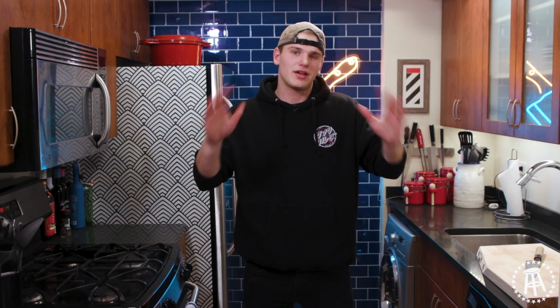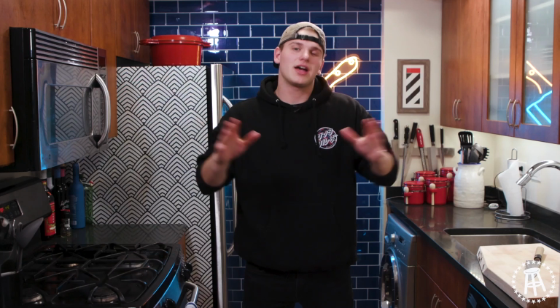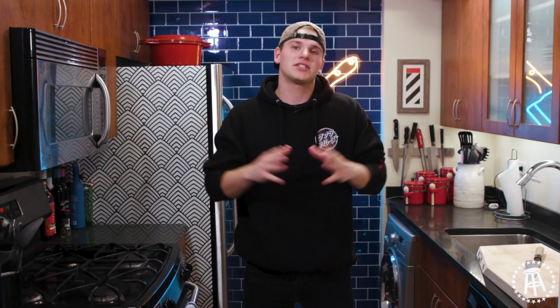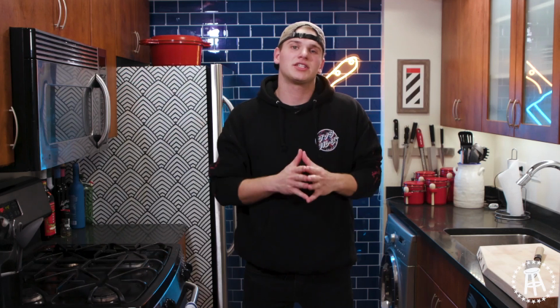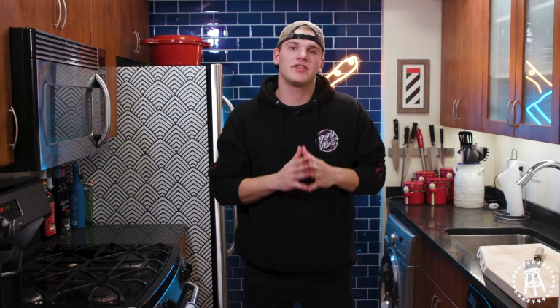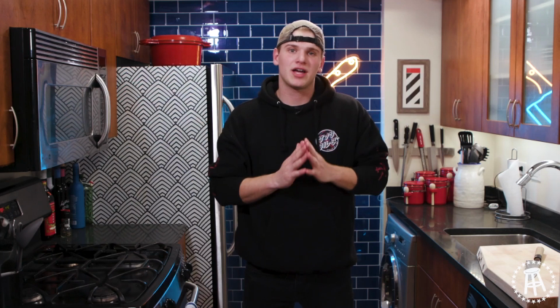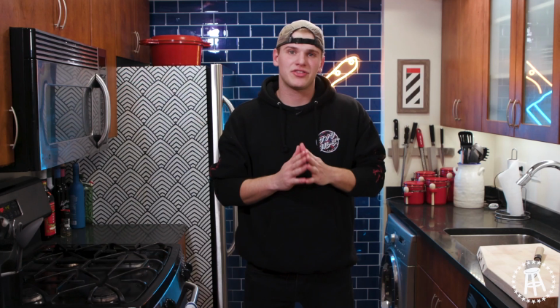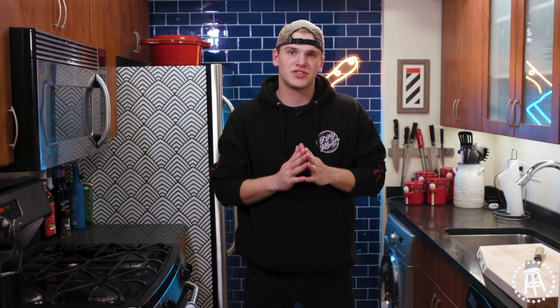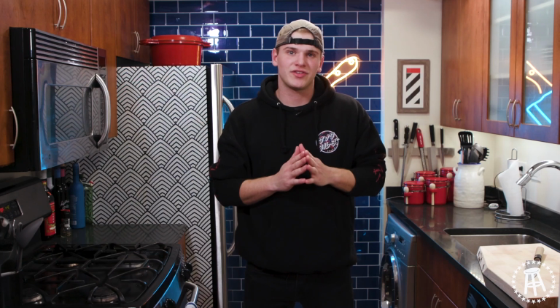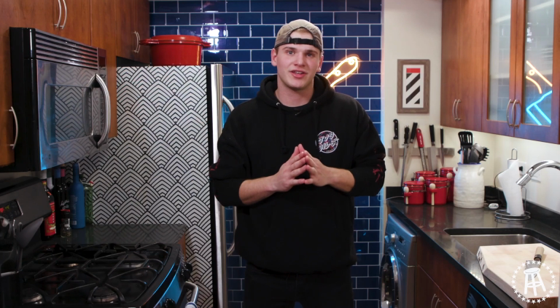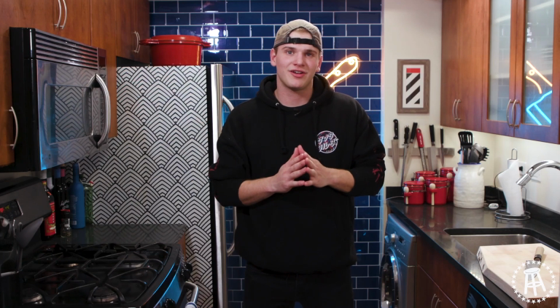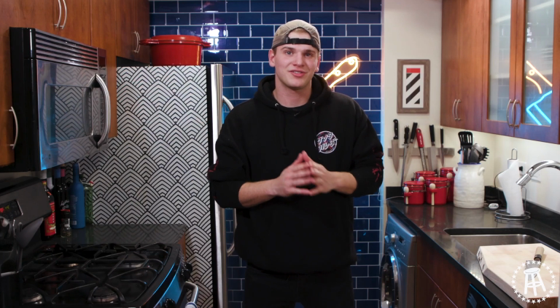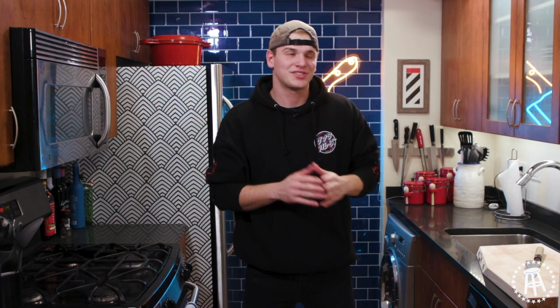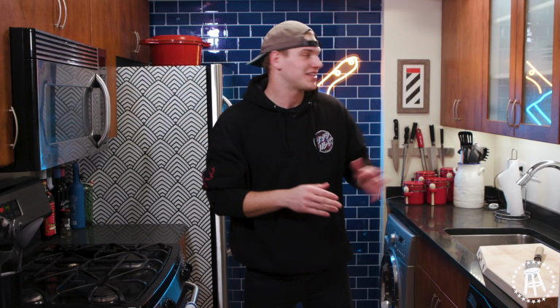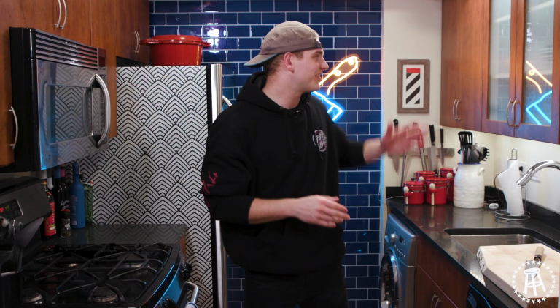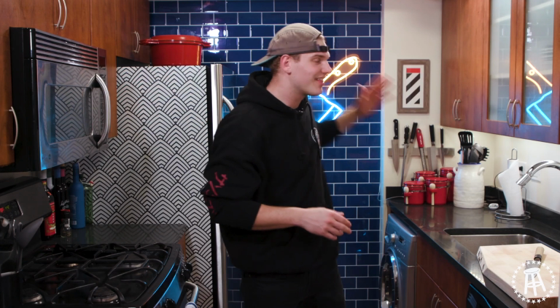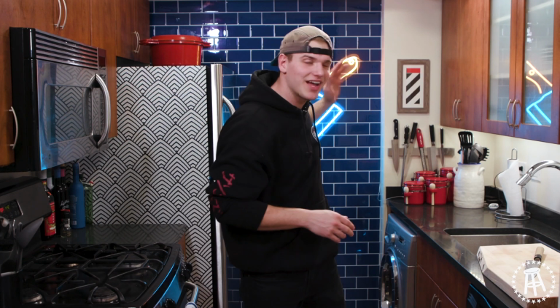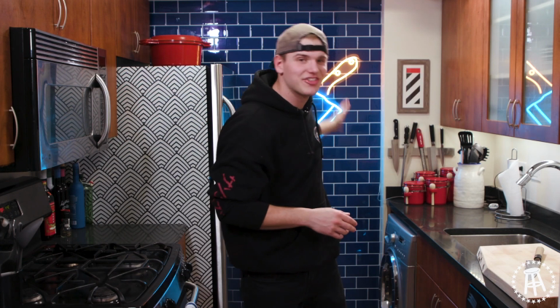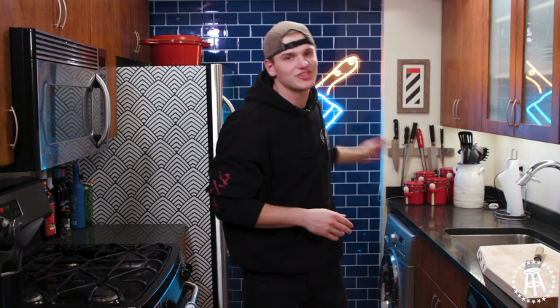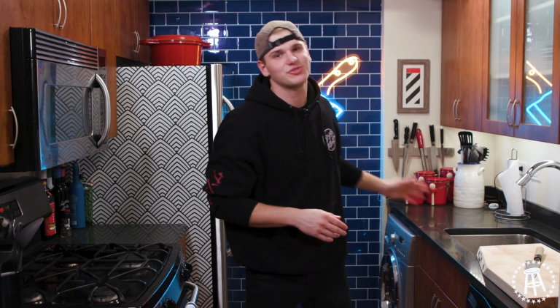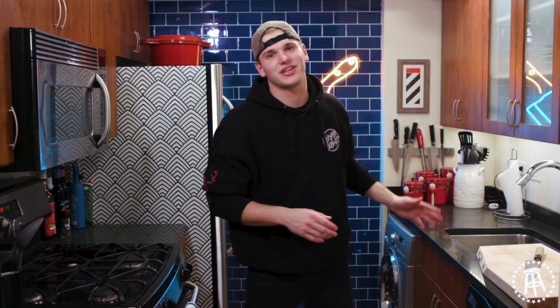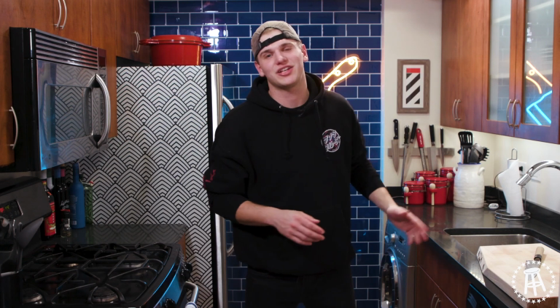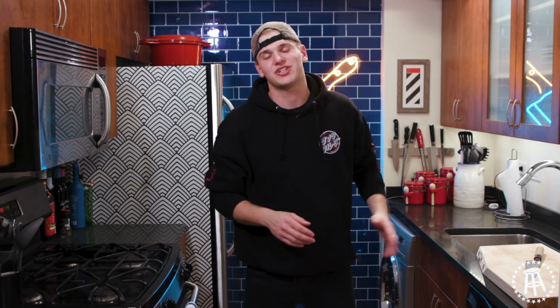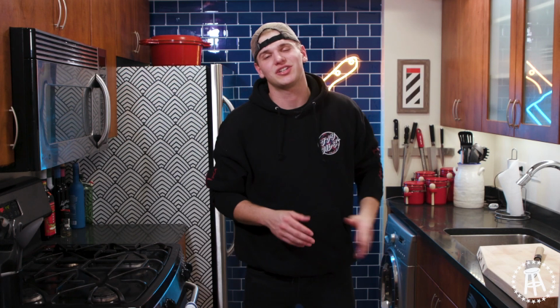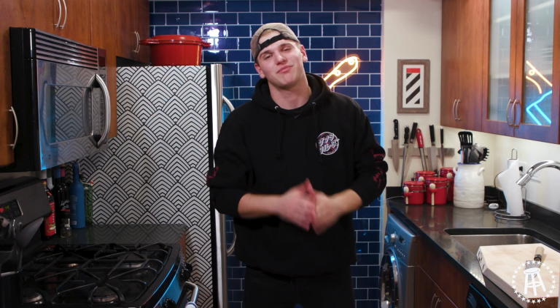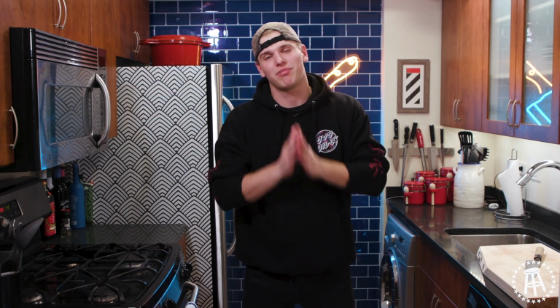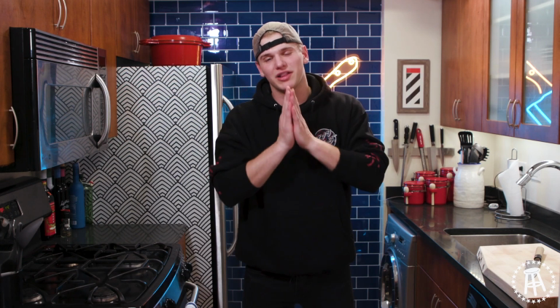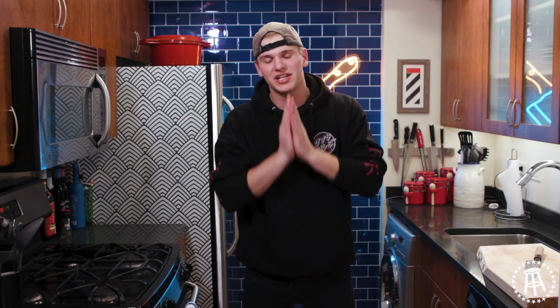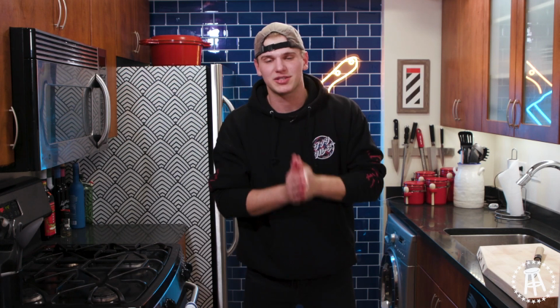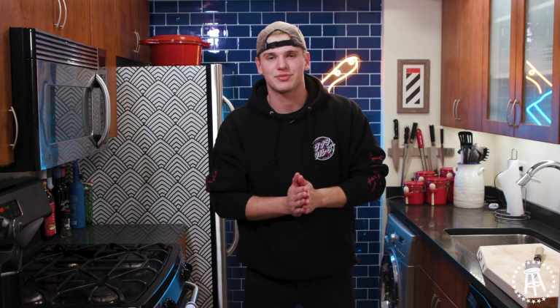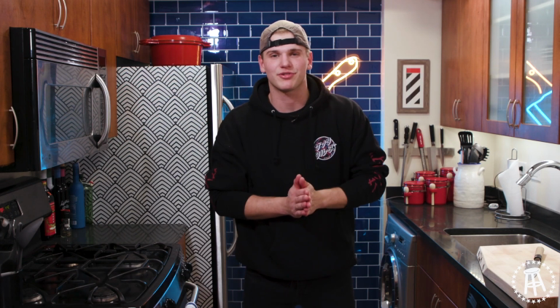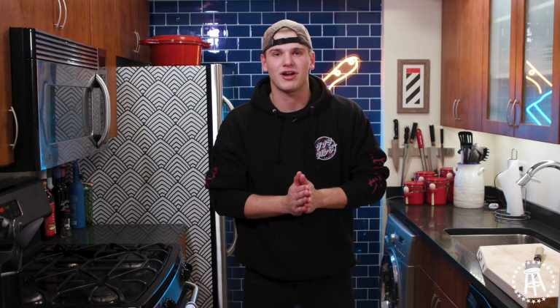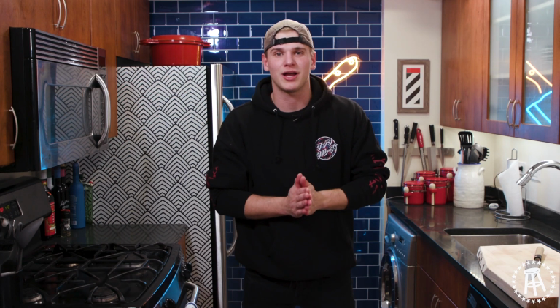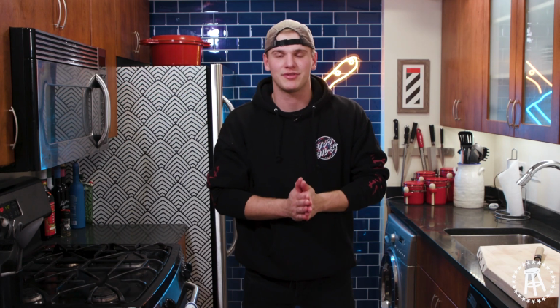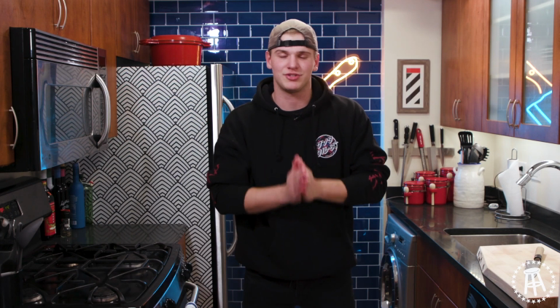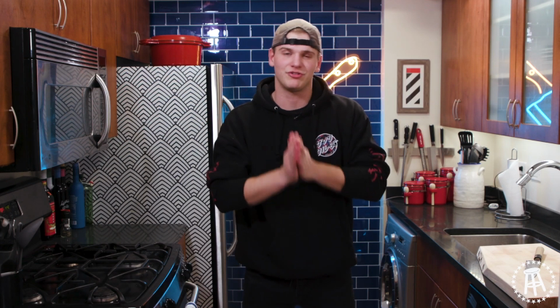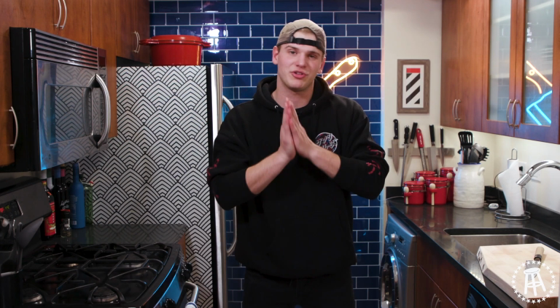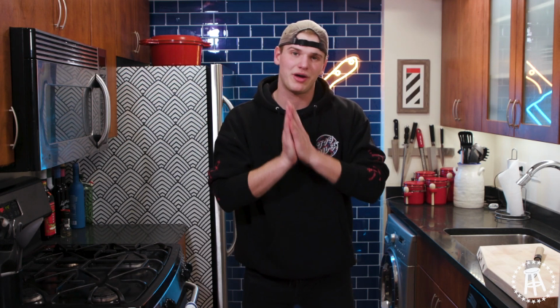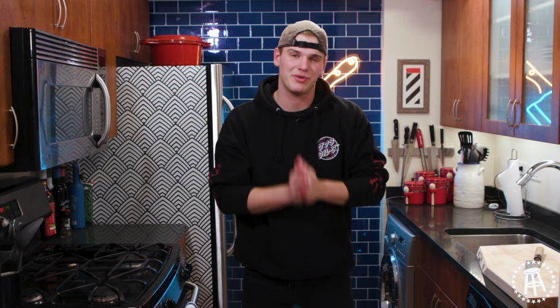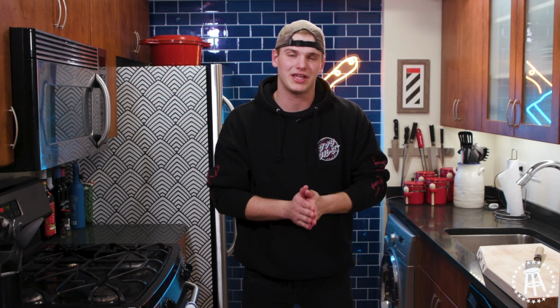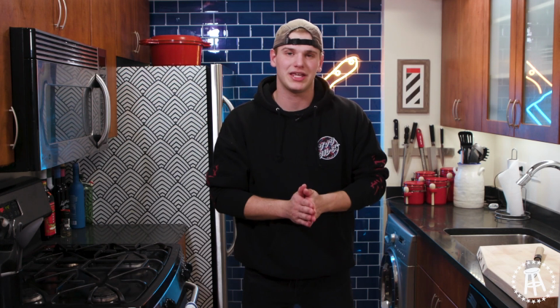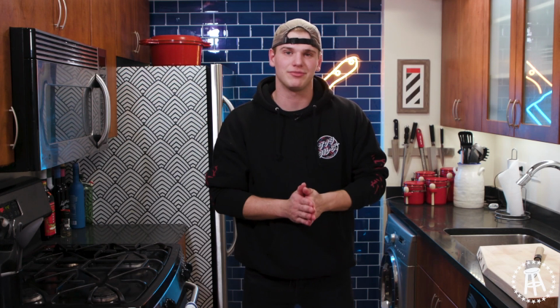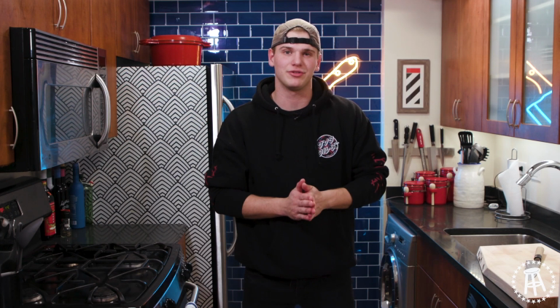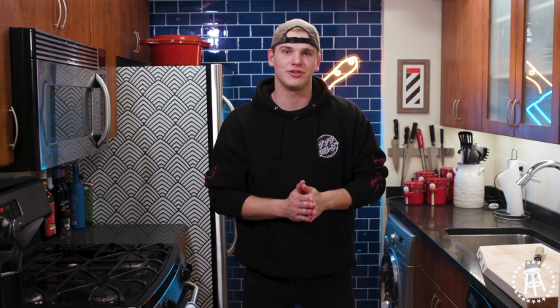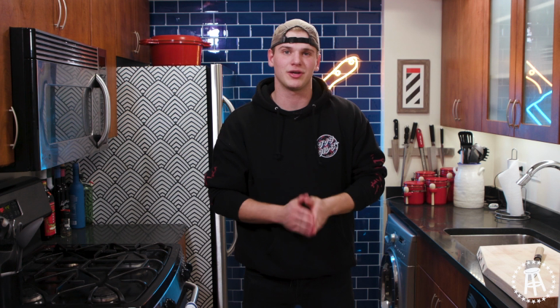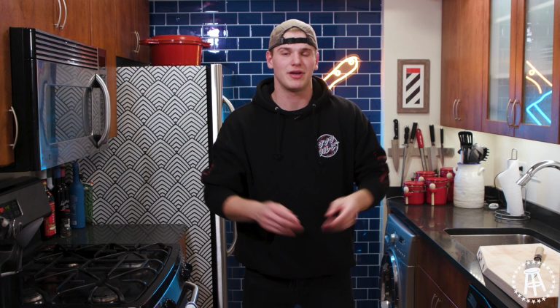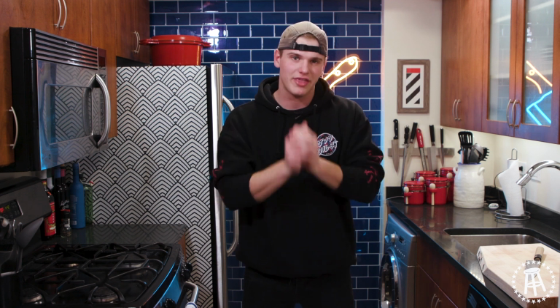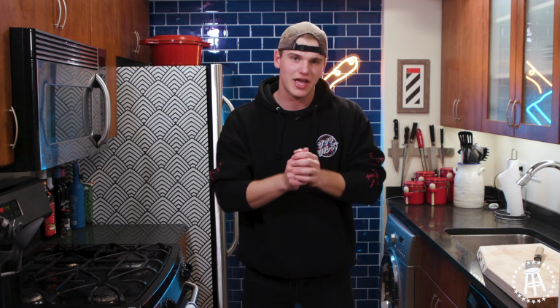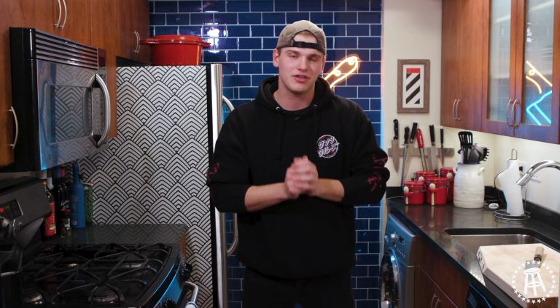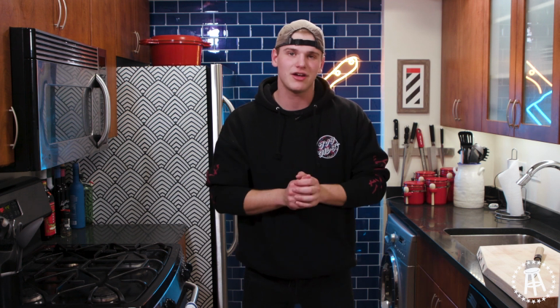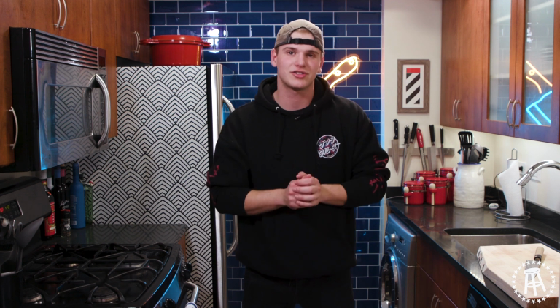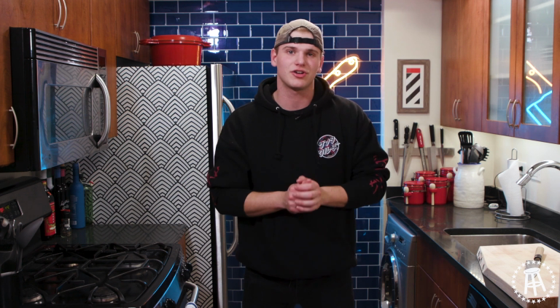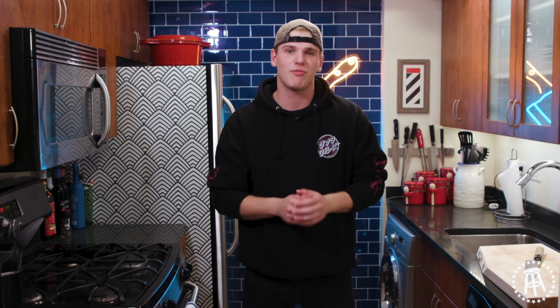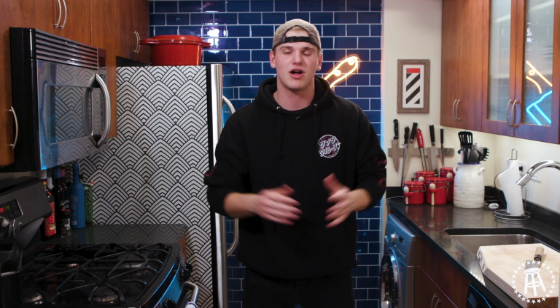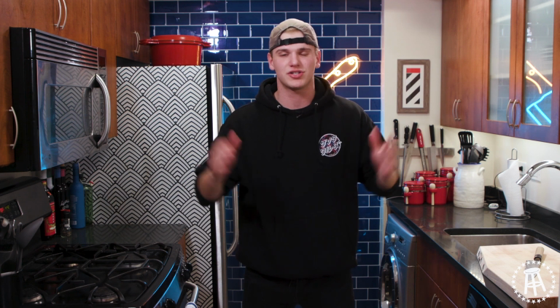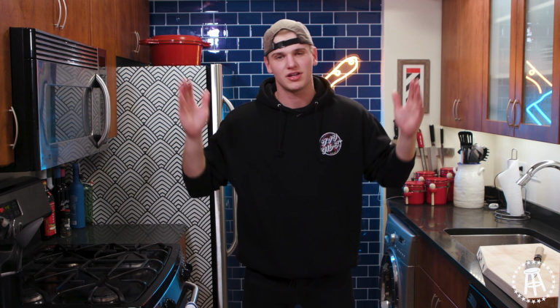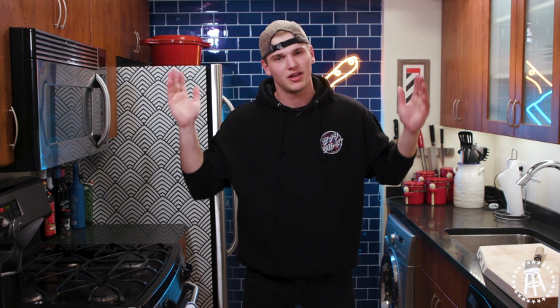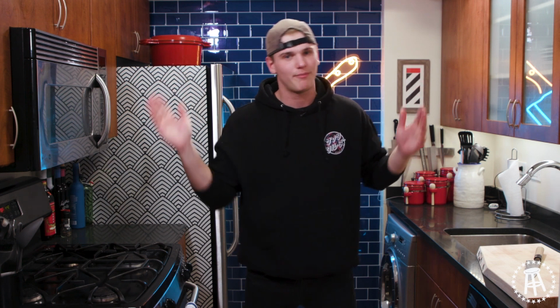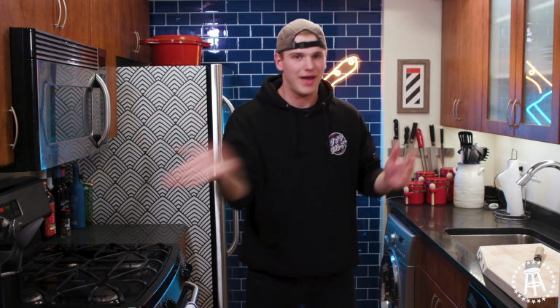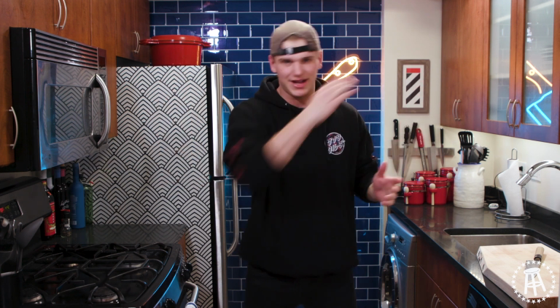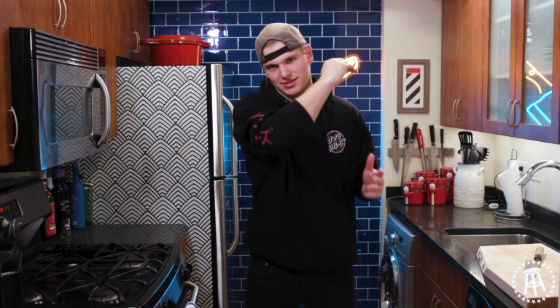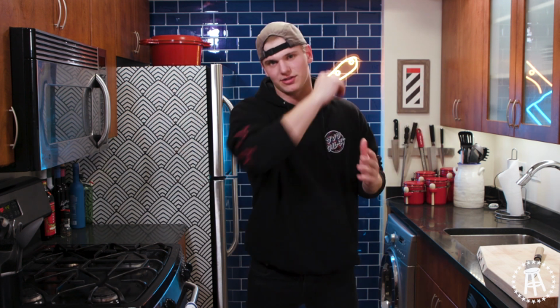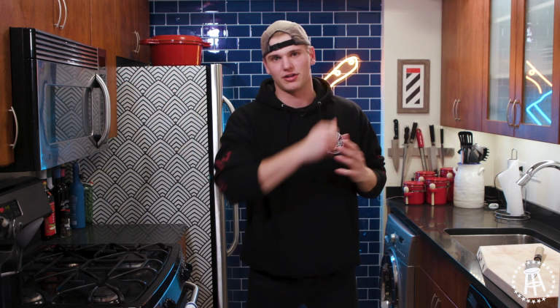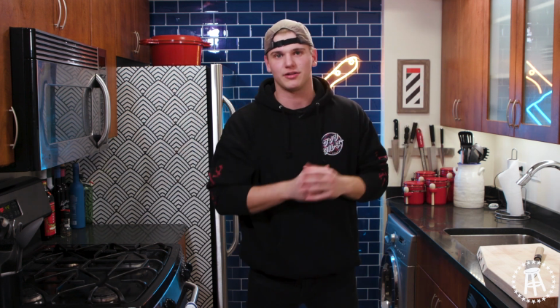Guys, if you like these videos, if you like this new kitchen, please subscribe. It's the only way we can keep doing them. Thank you guys so much. Back to cooking.